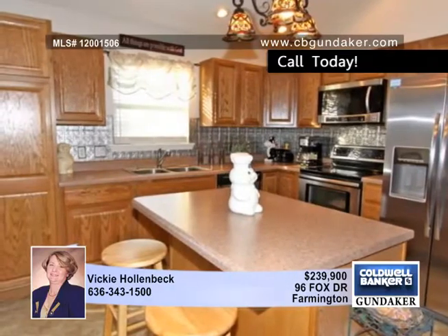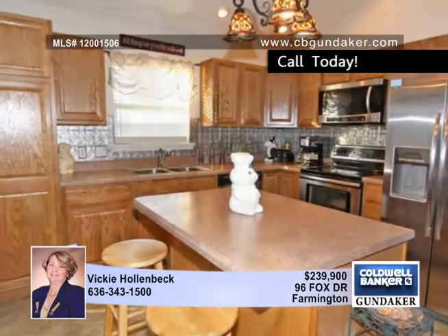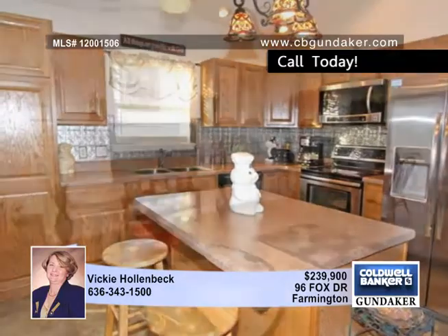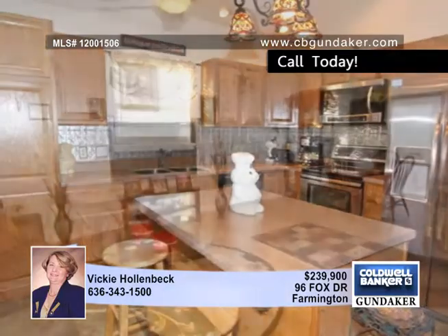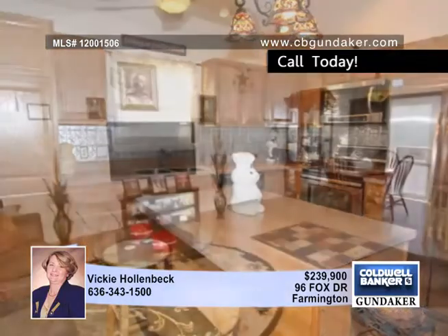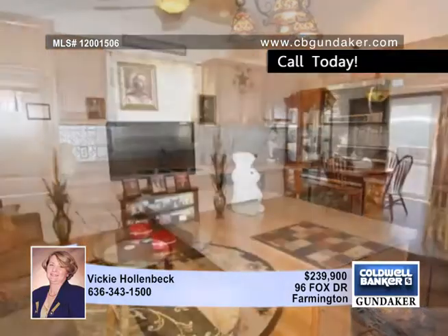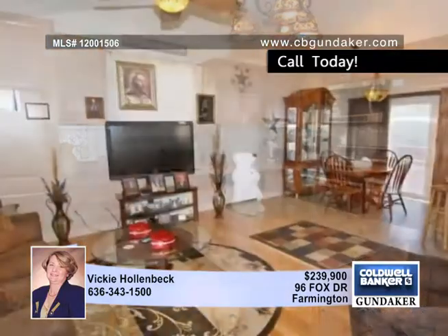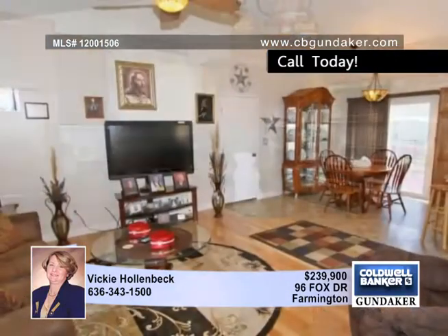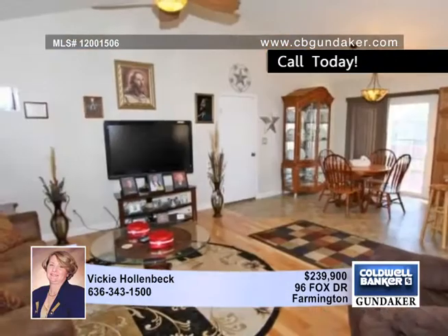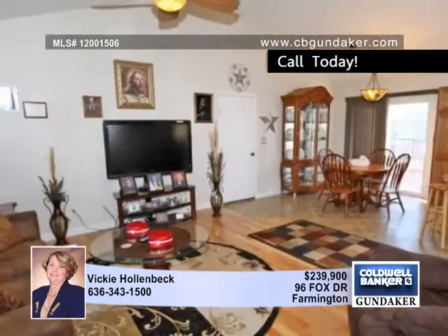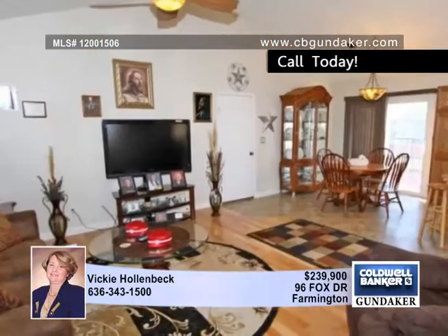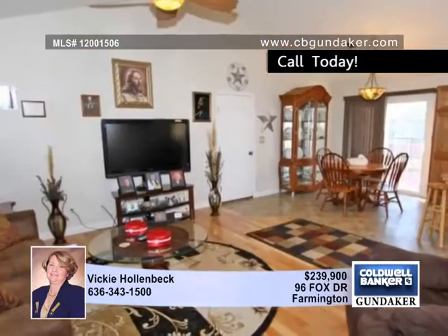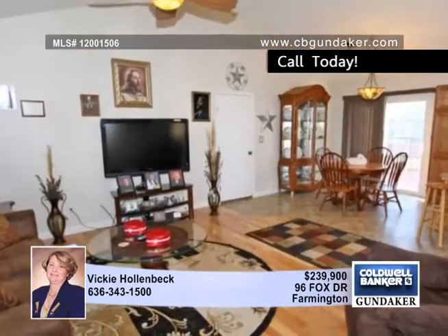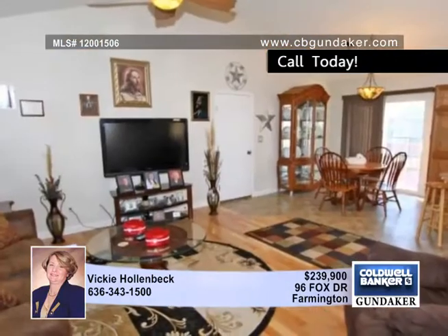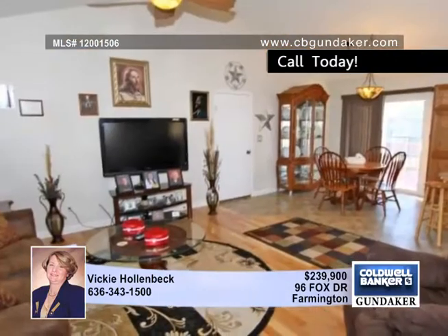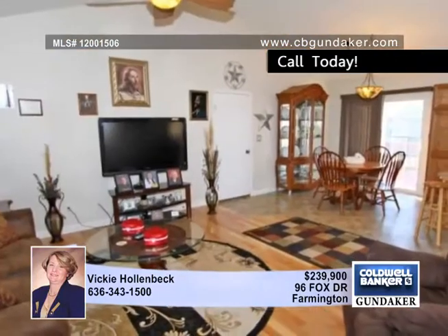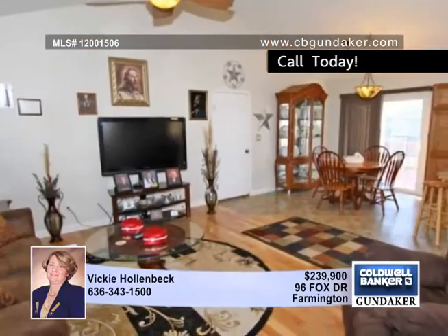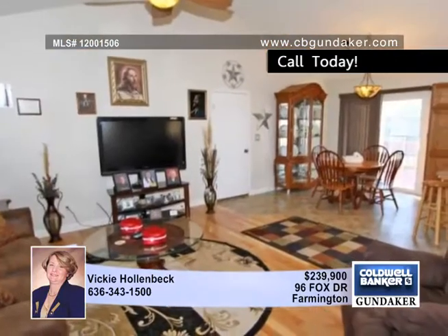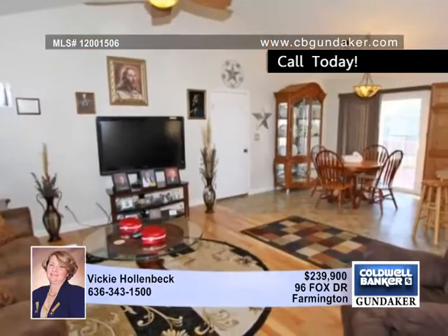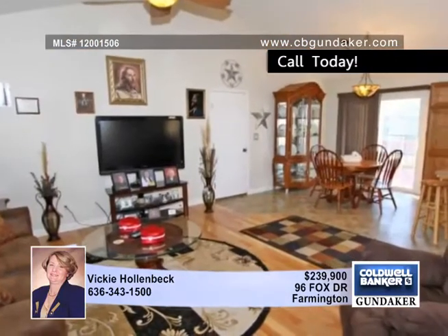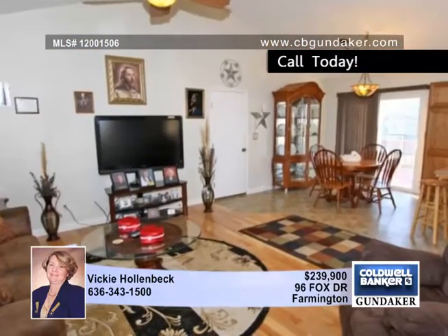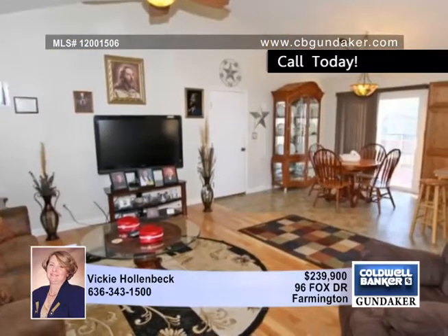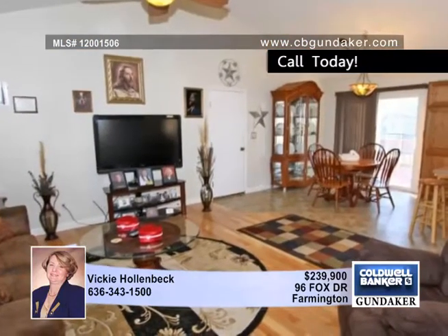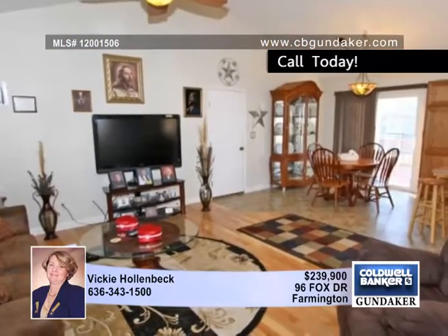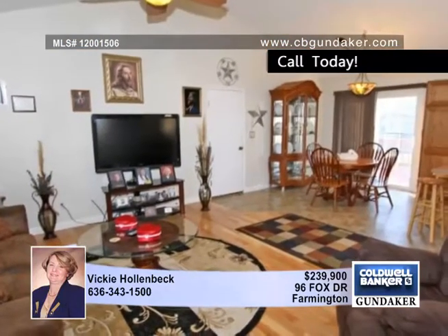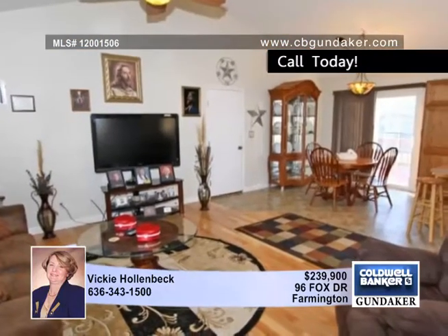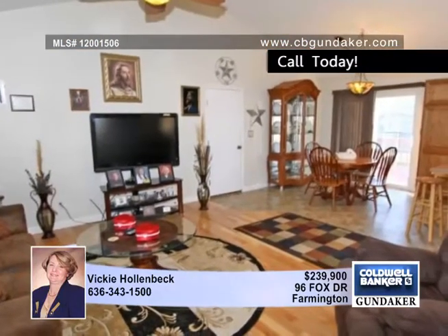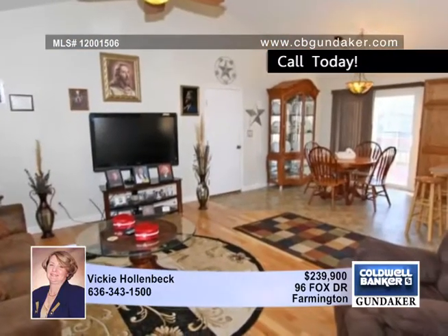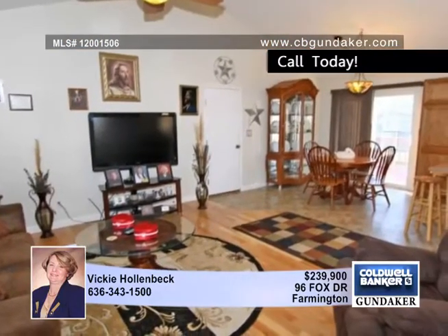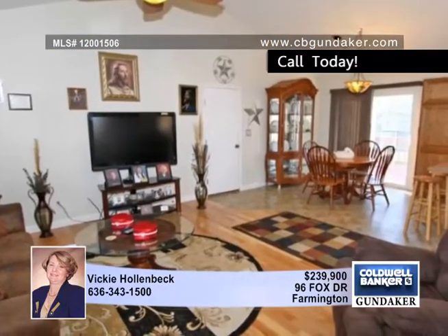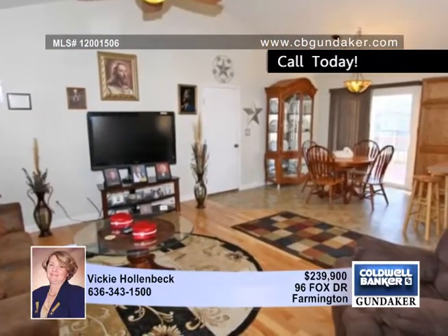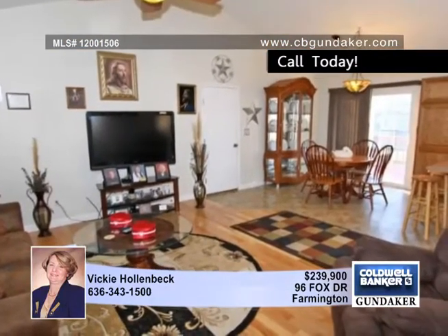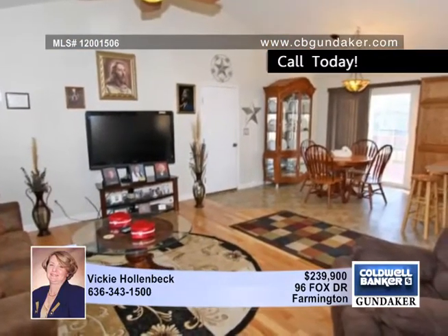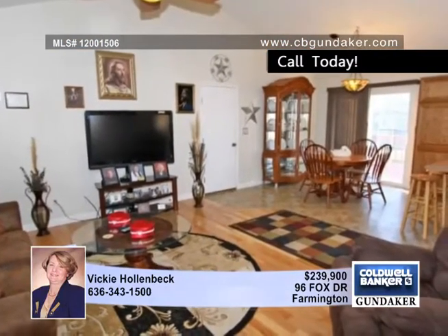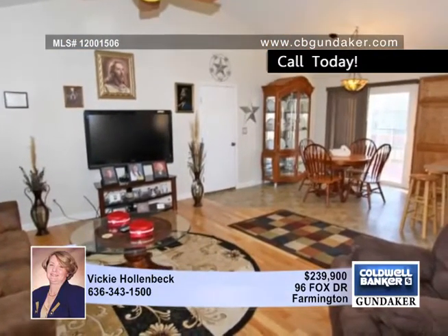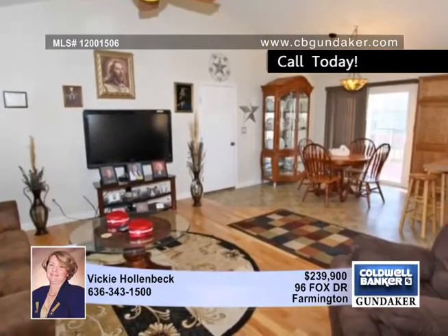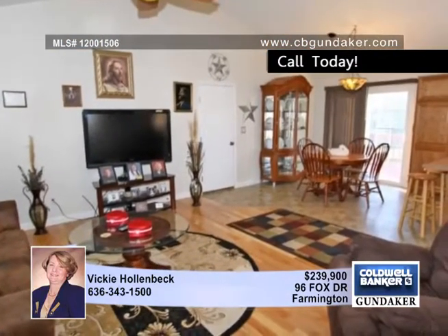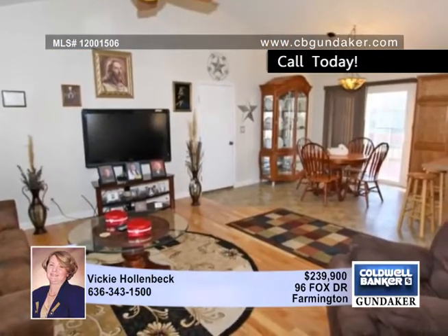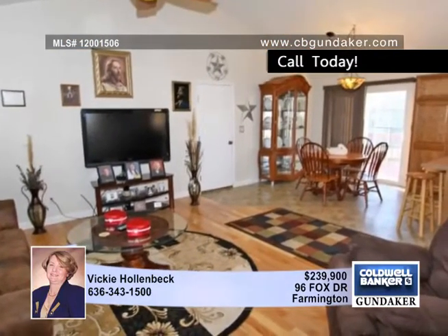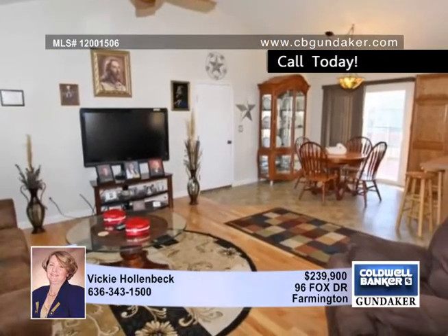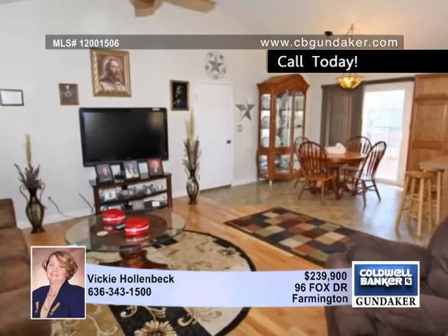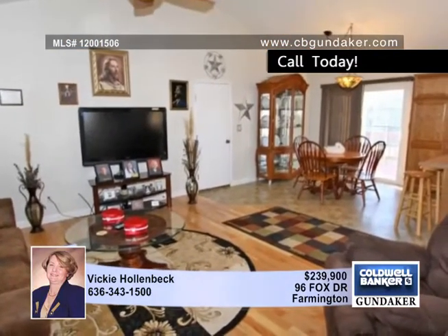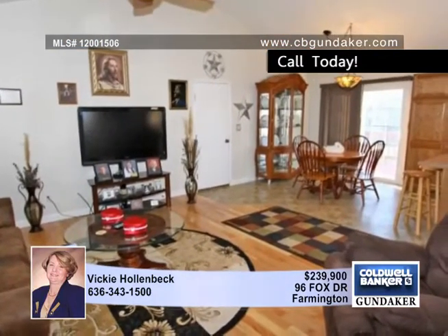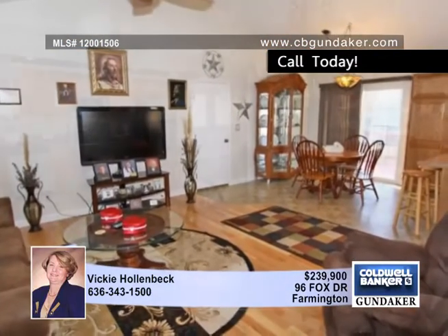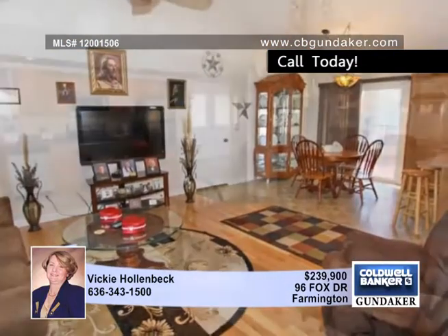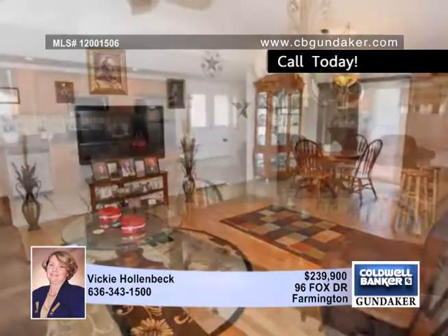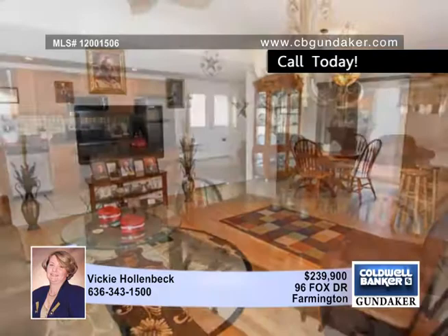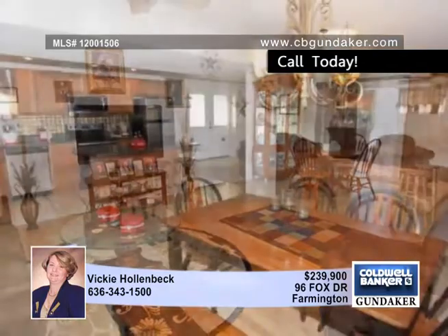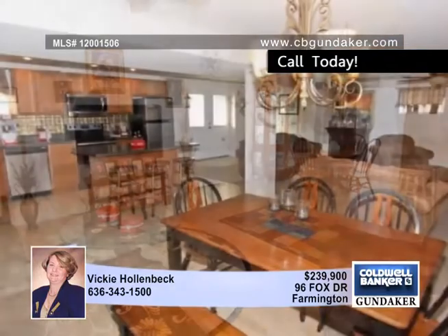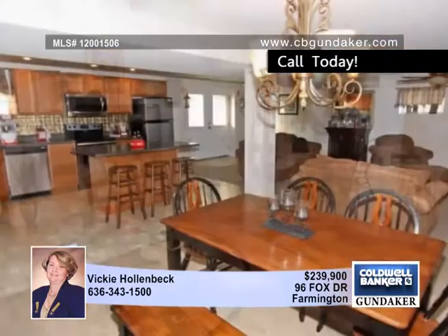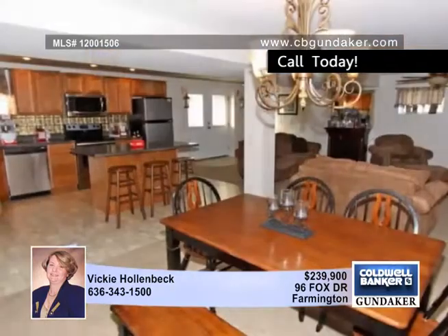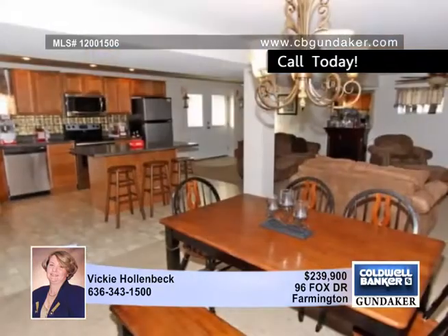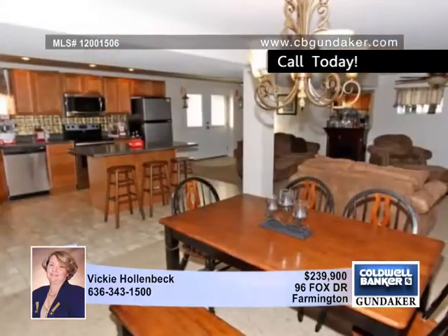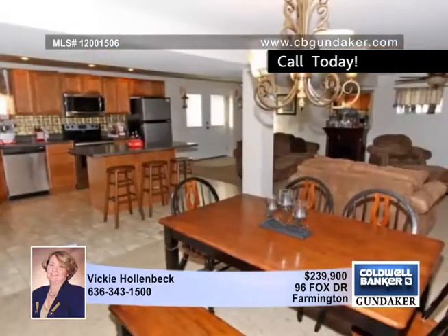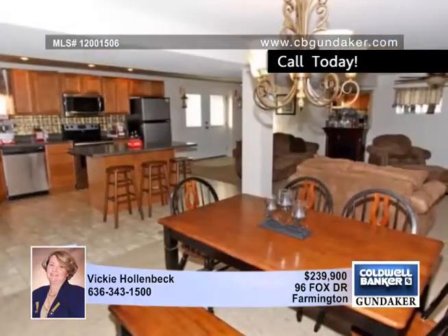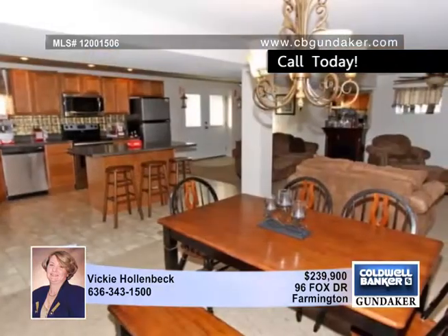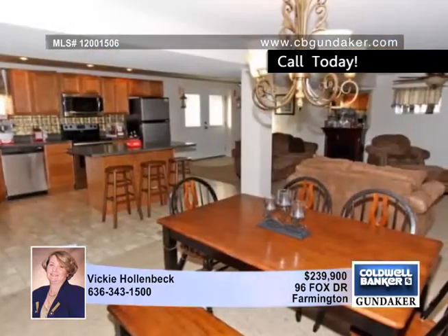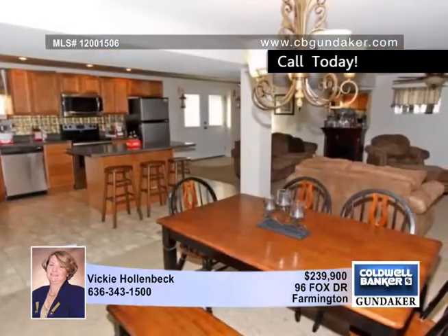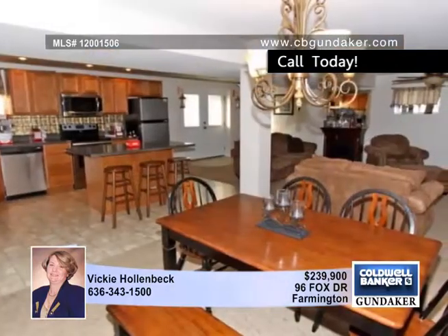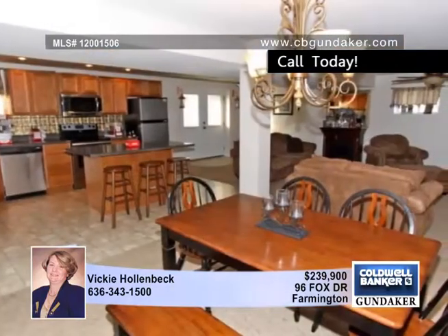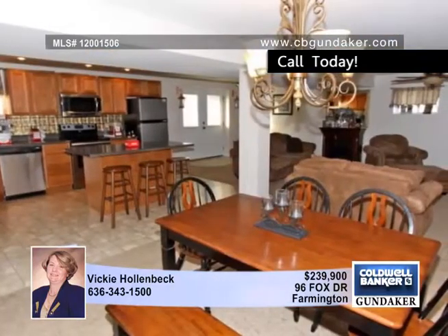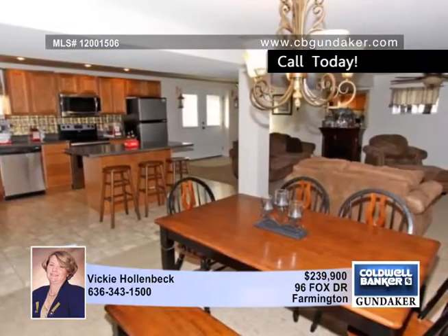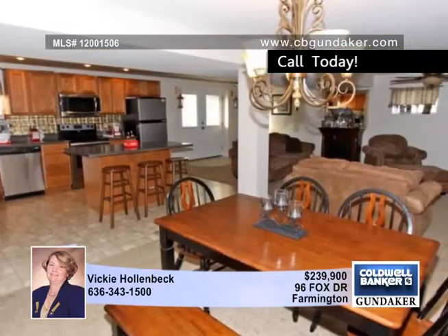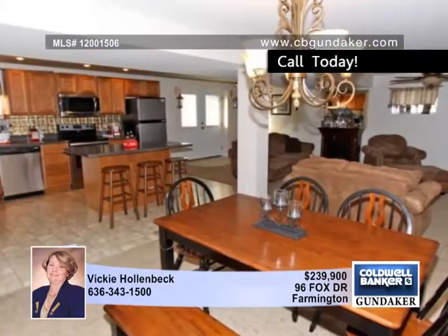This home also has an open floor plan, newer wood floors, carpeting, and stainless steel appliances up and downstairs.